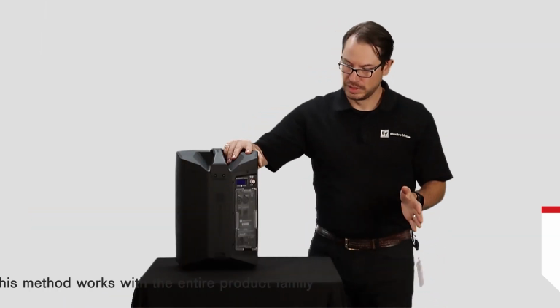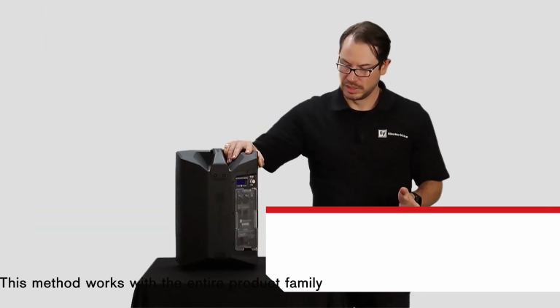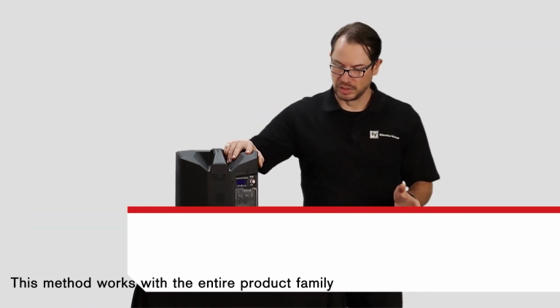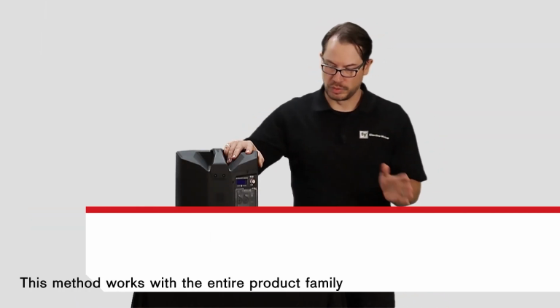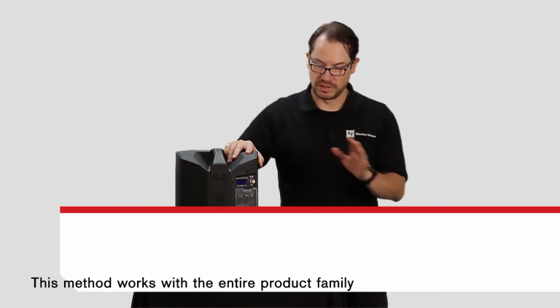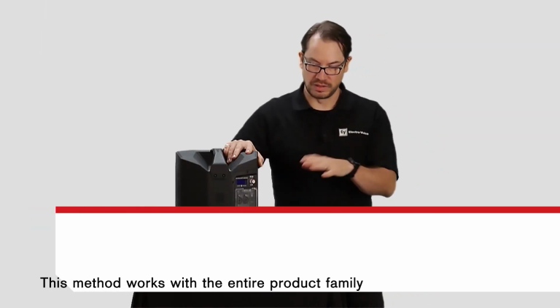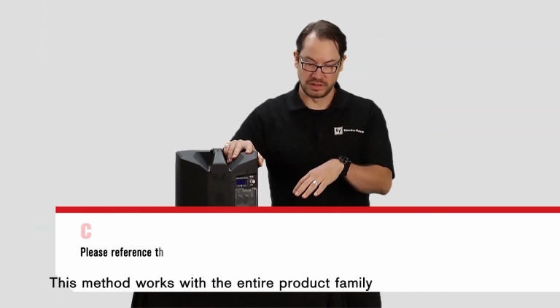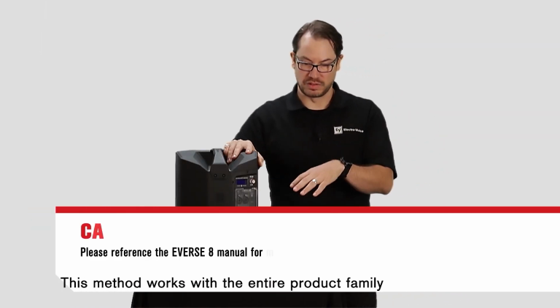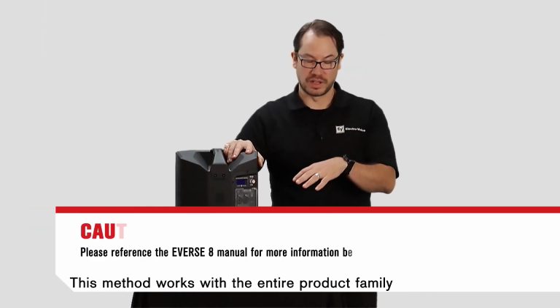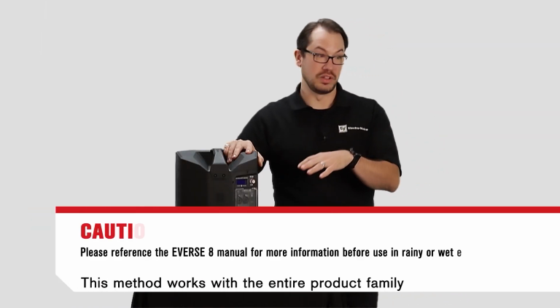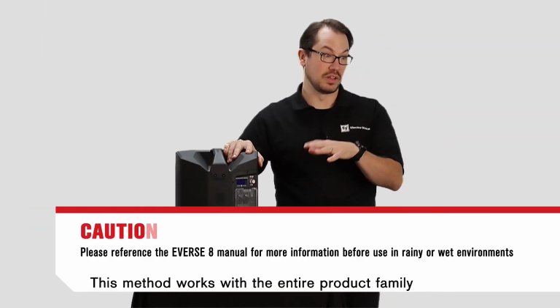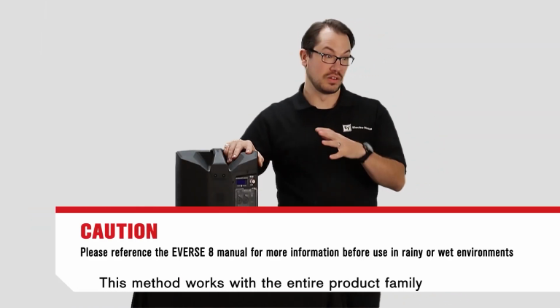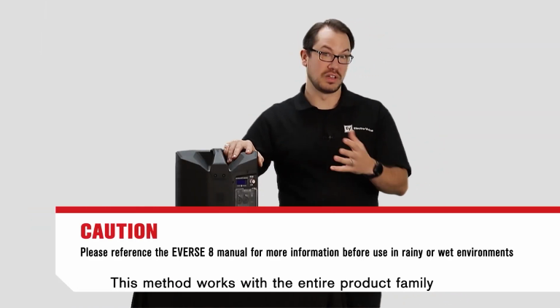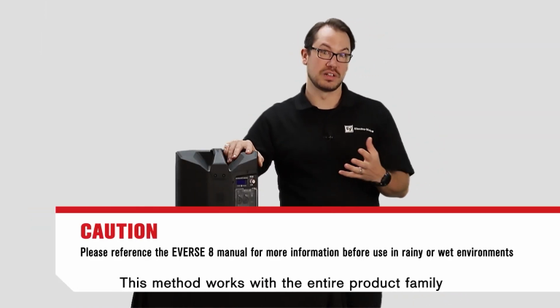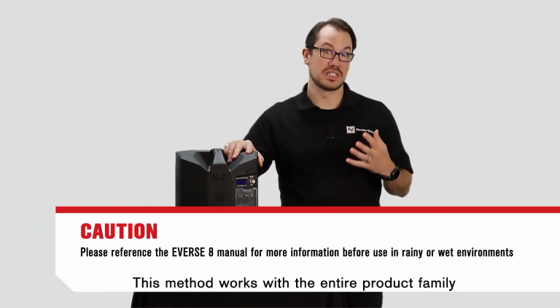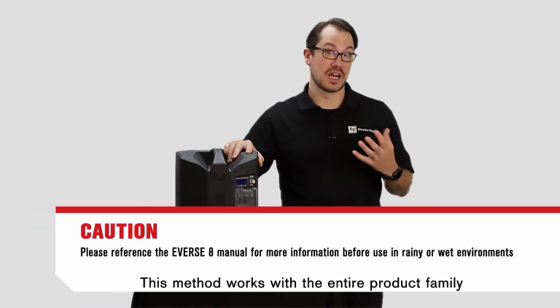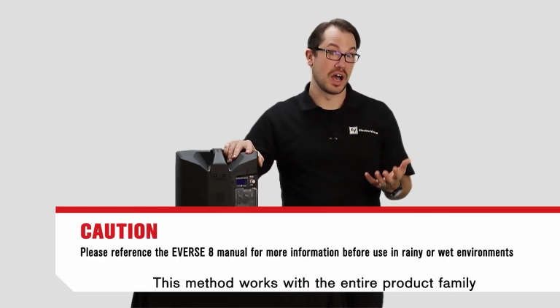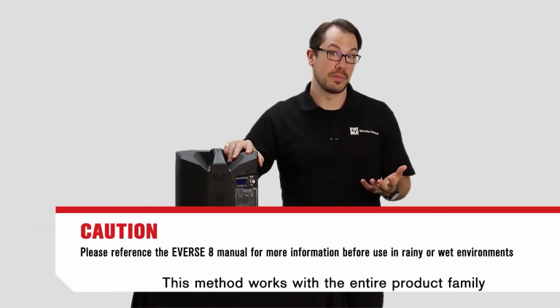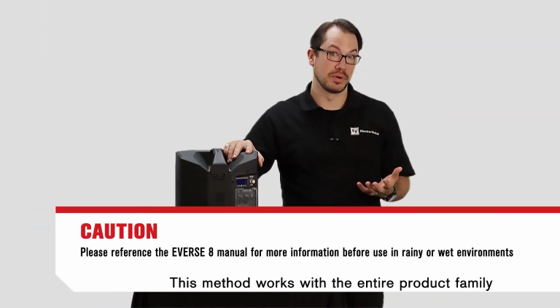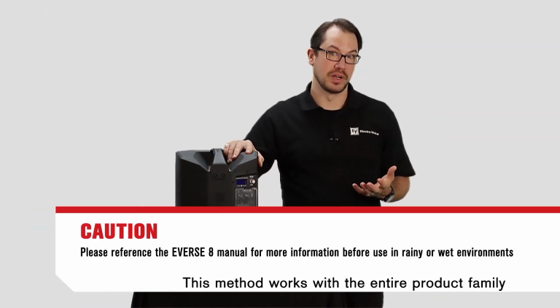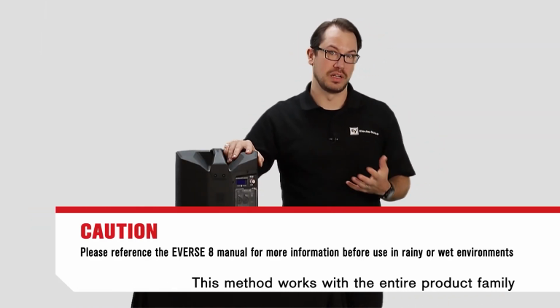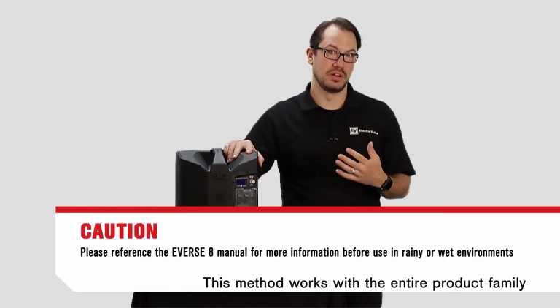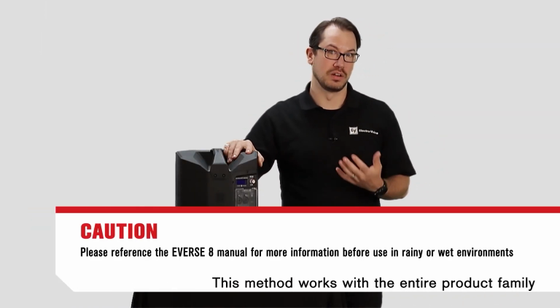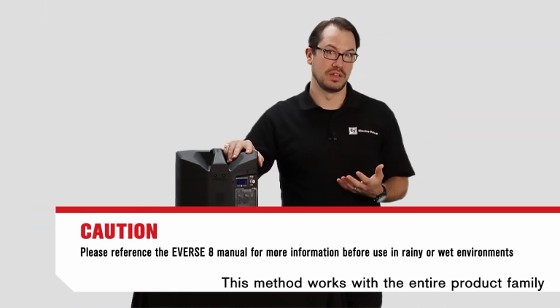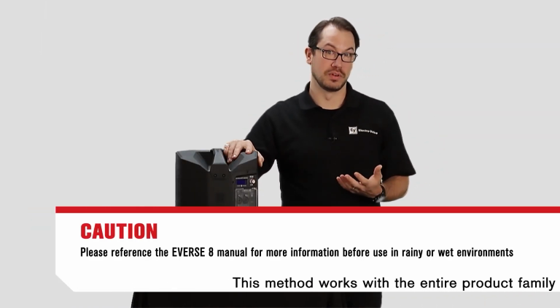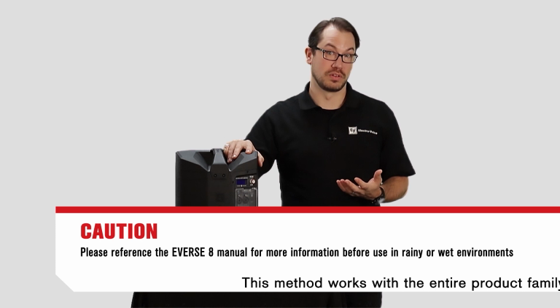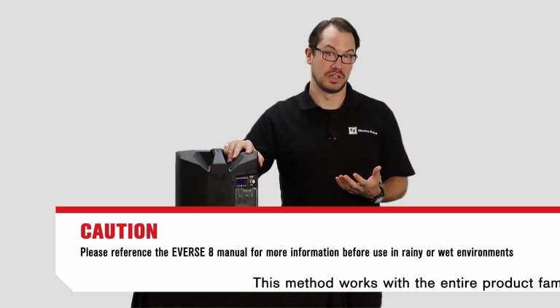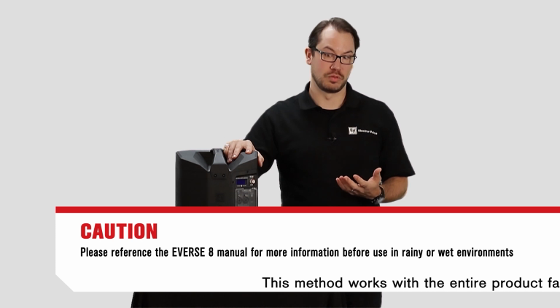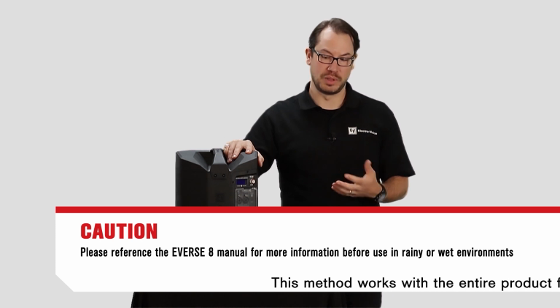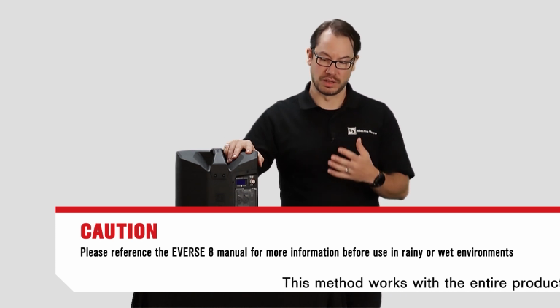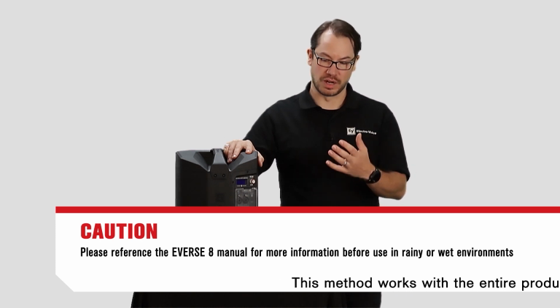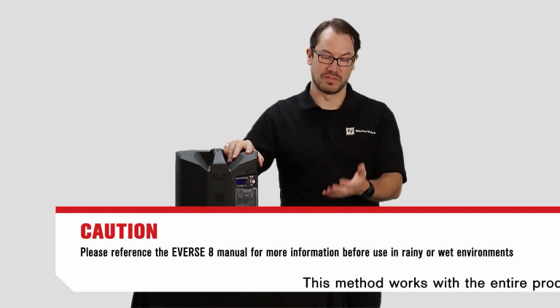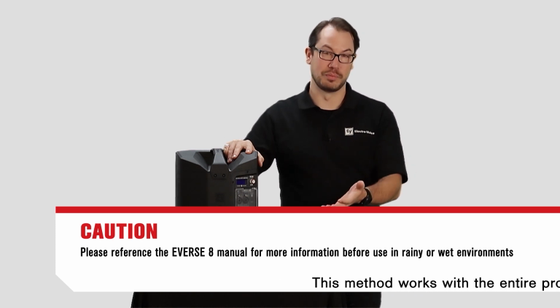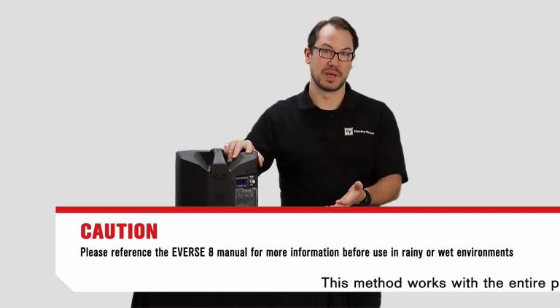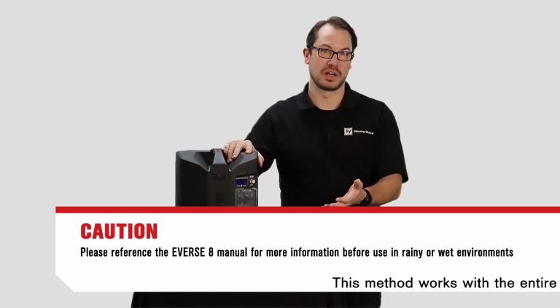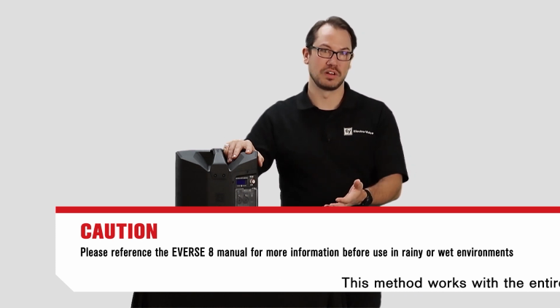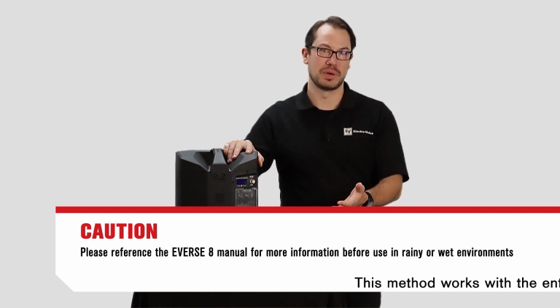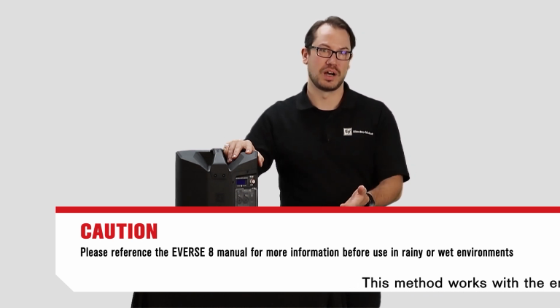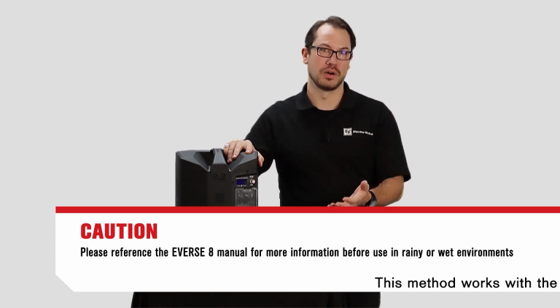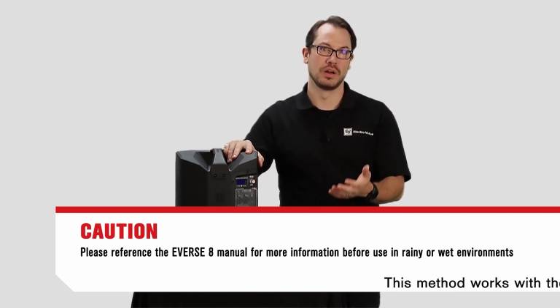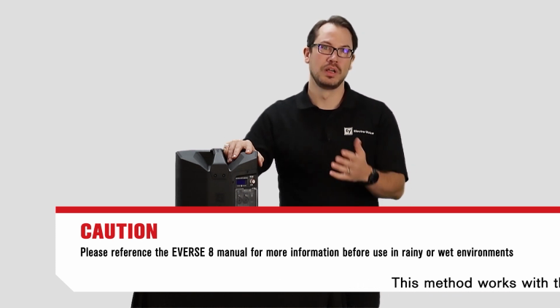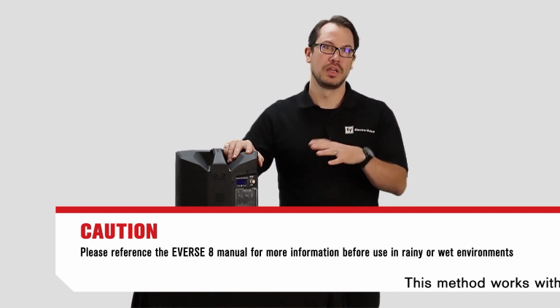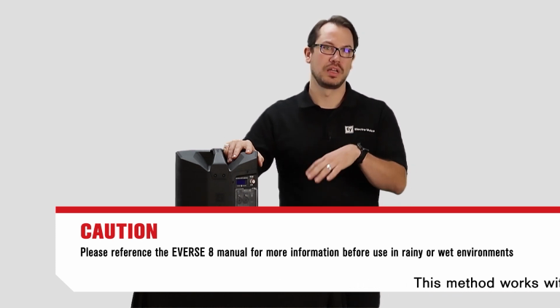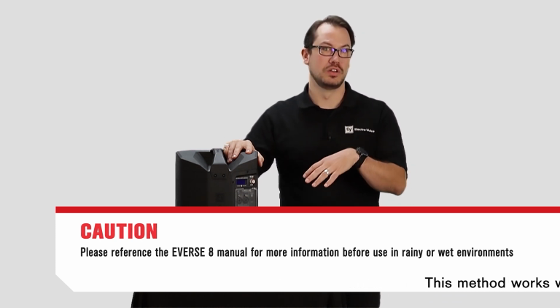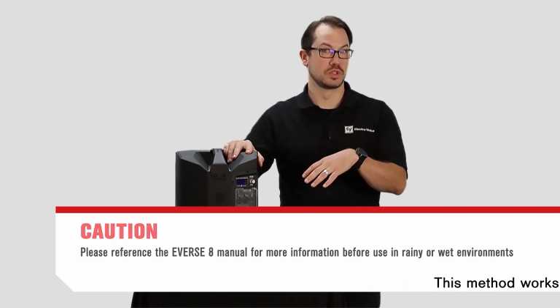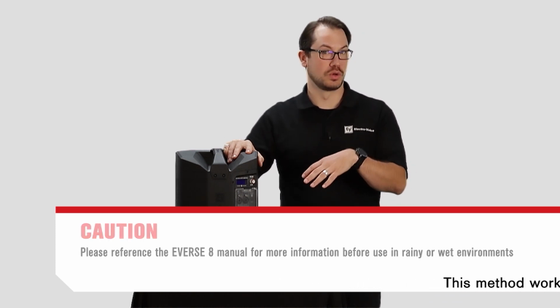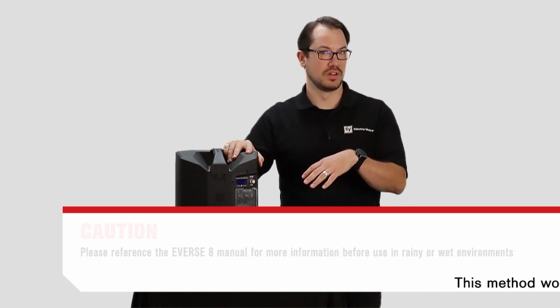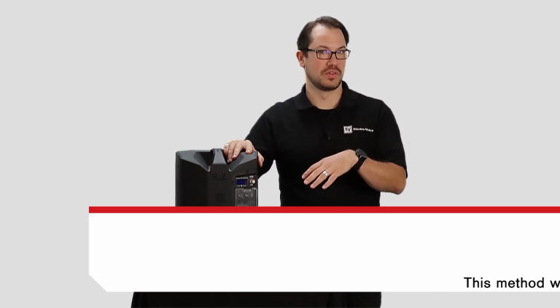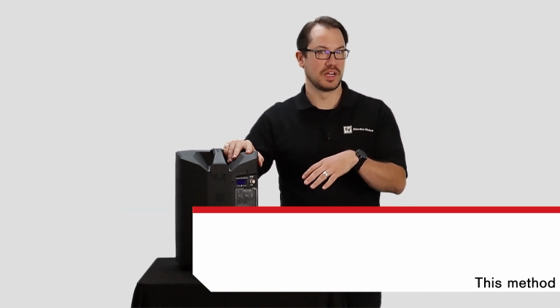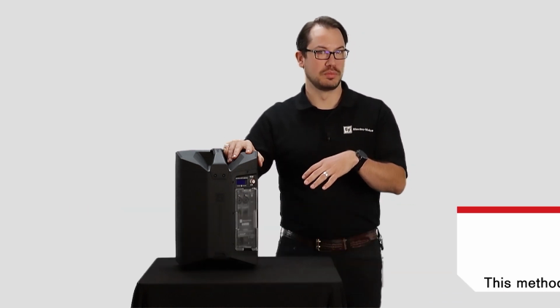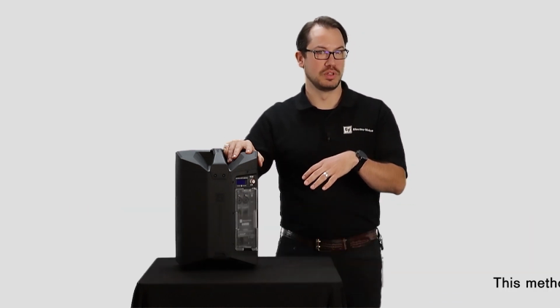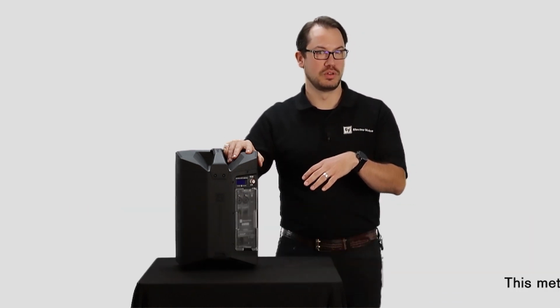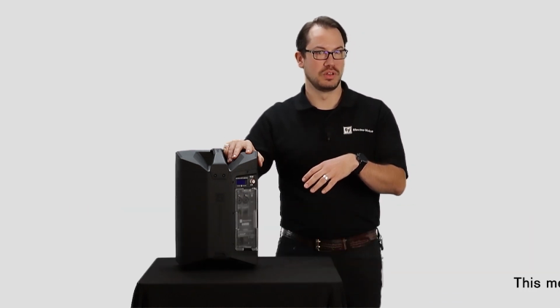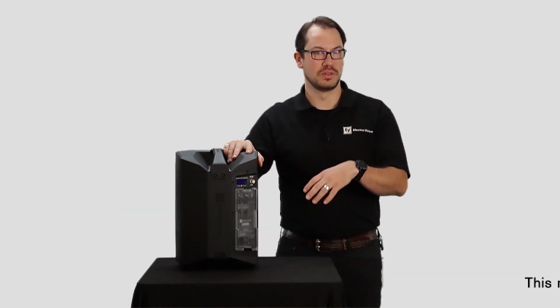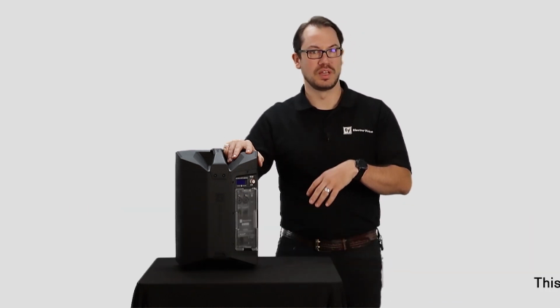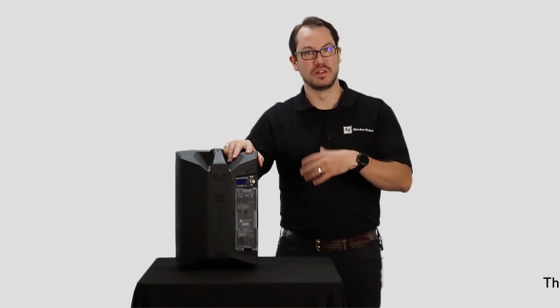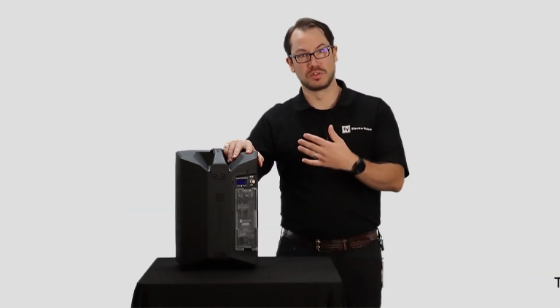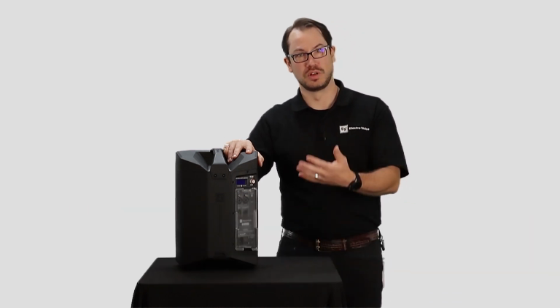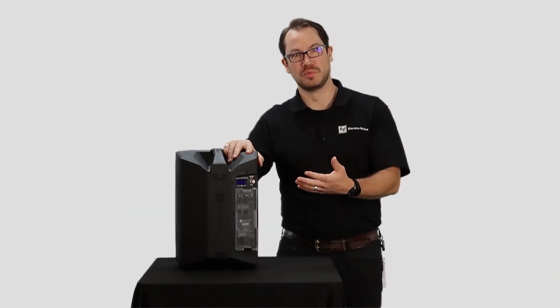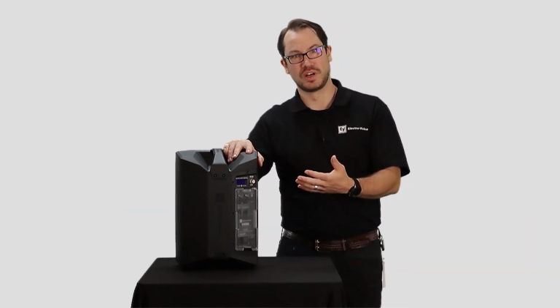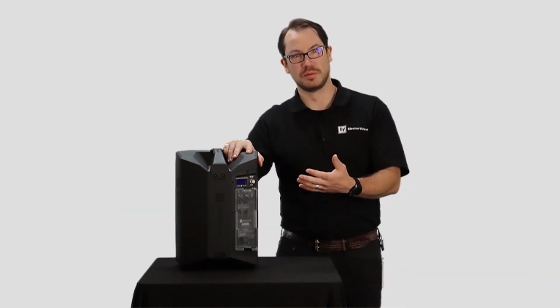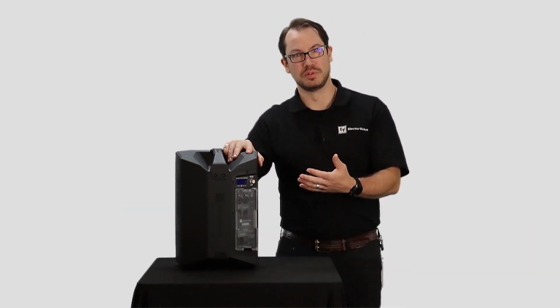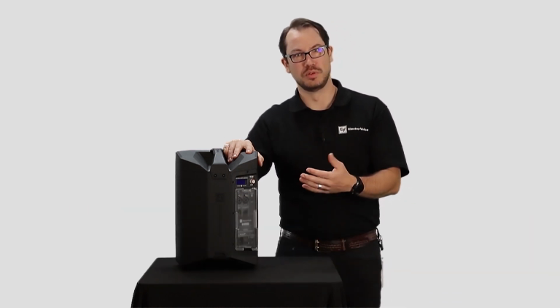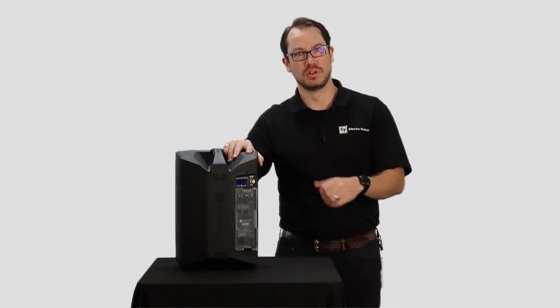Once it's installed, you can still operate your Everse8 speaker off of battery power, control it via Bluetooth and stream via Bluetooth.